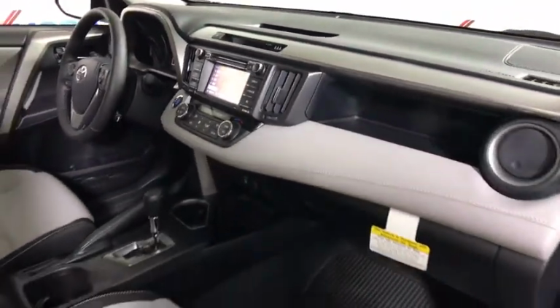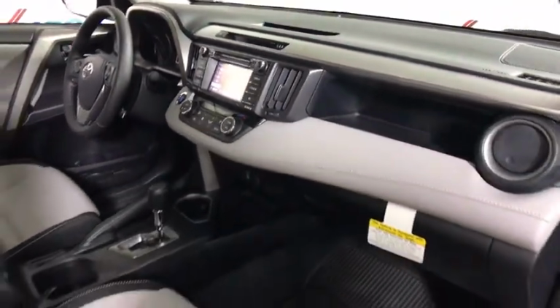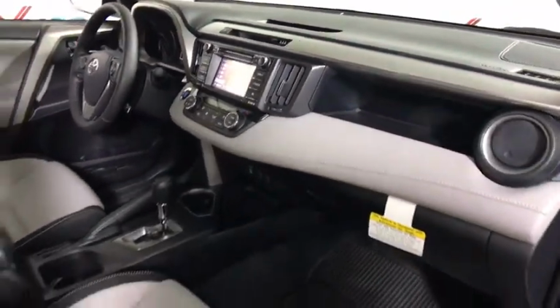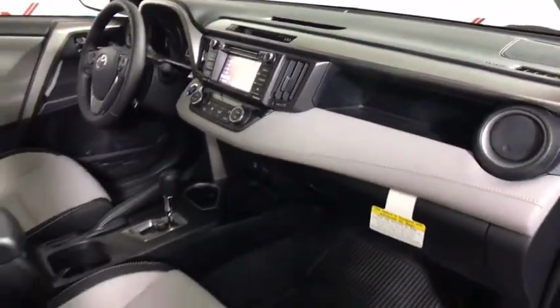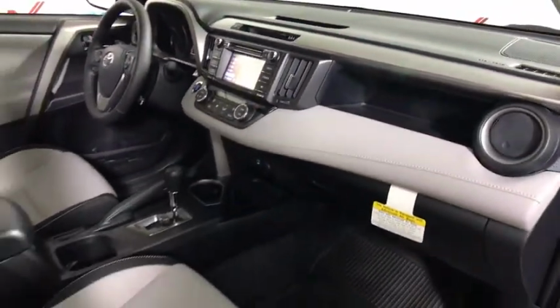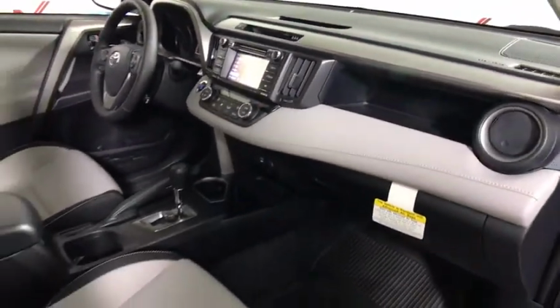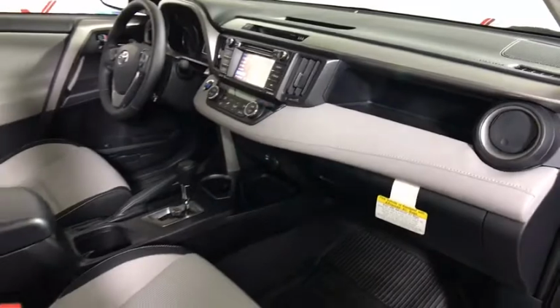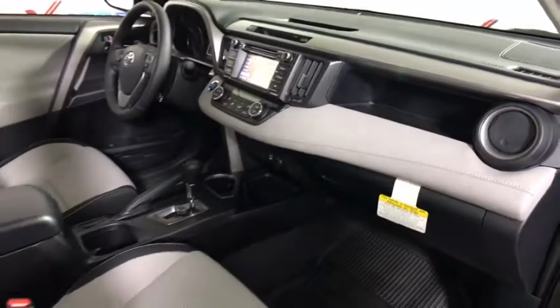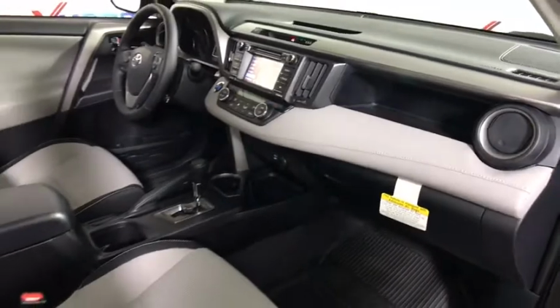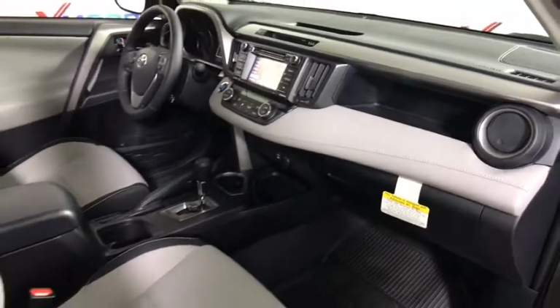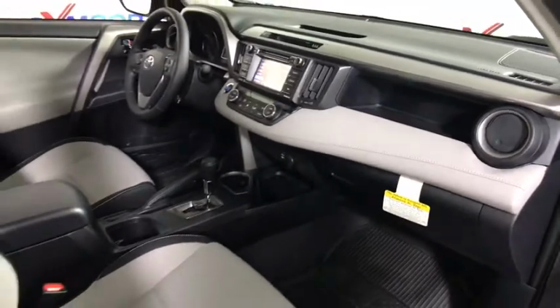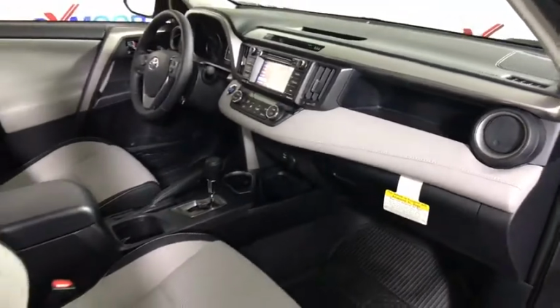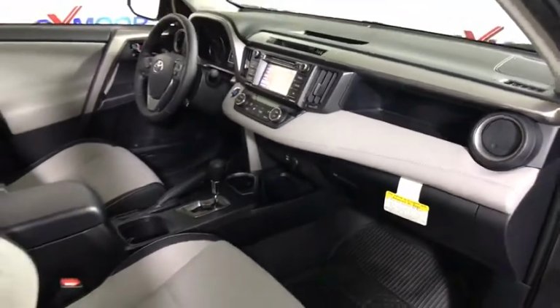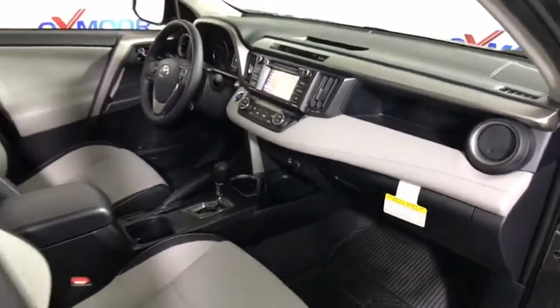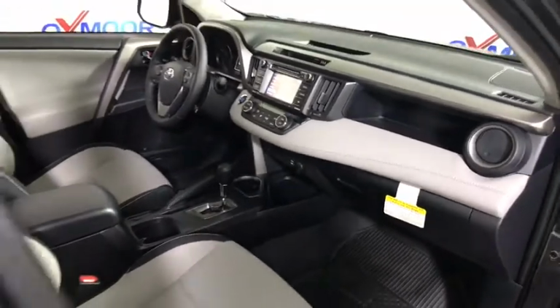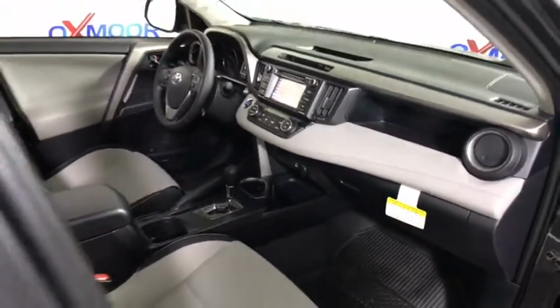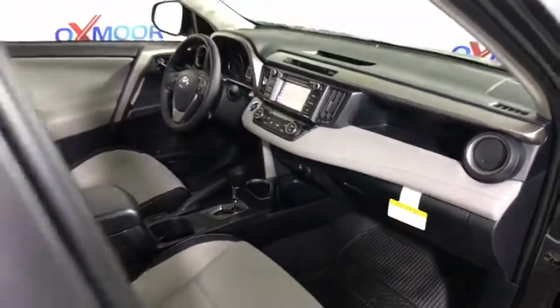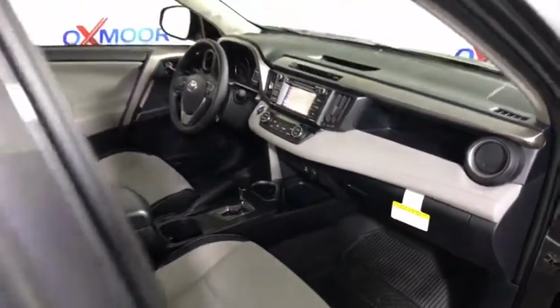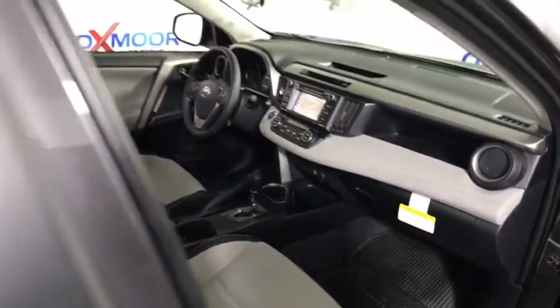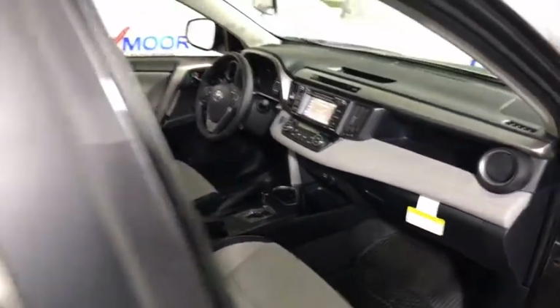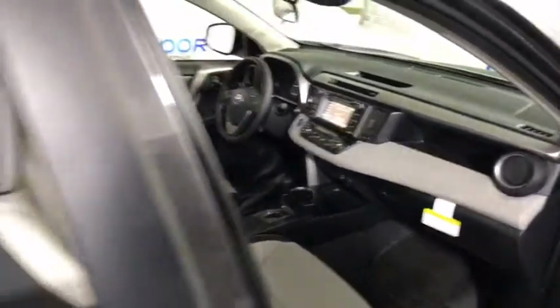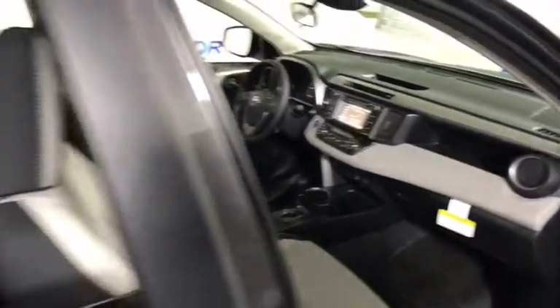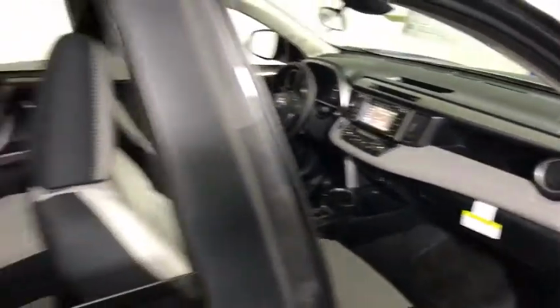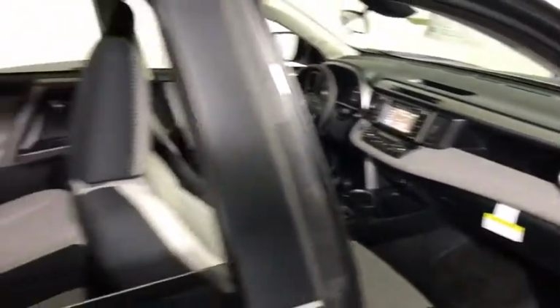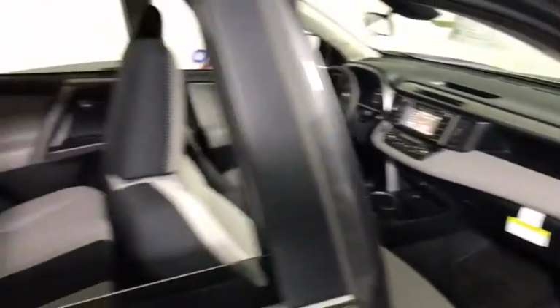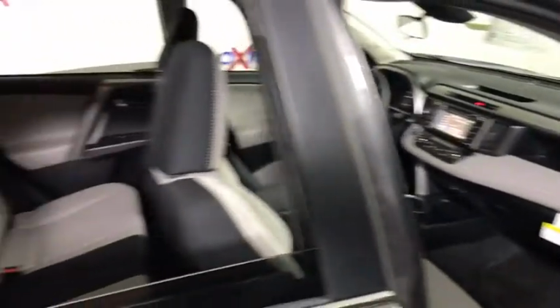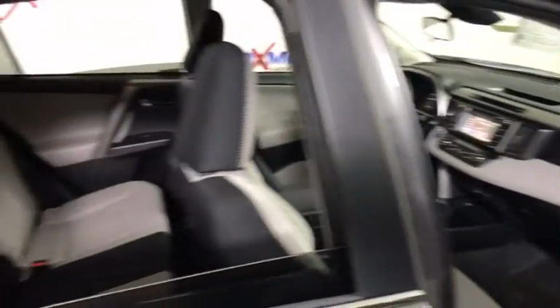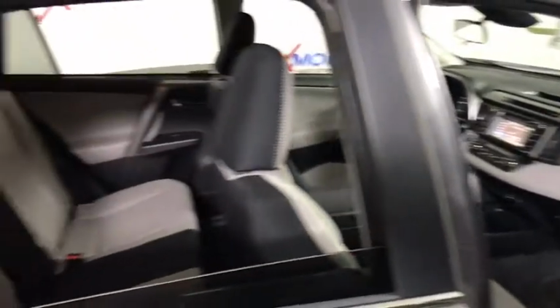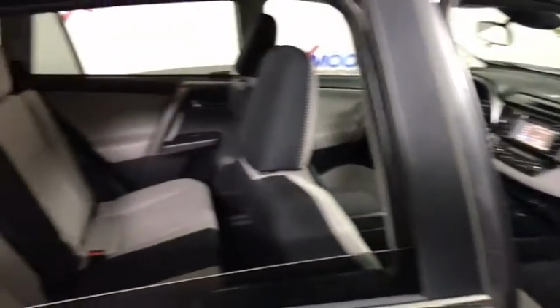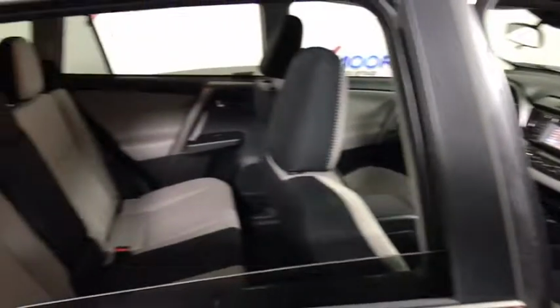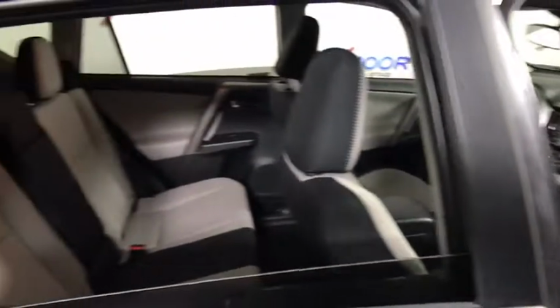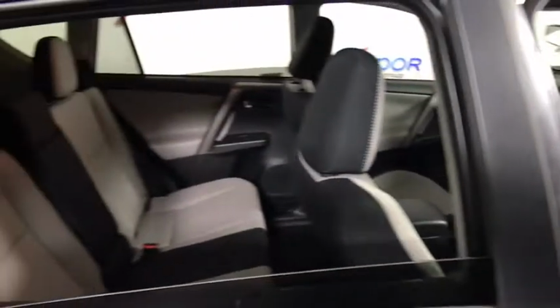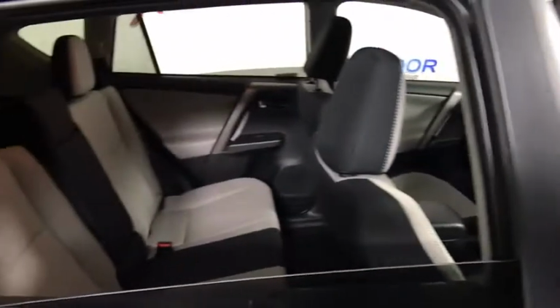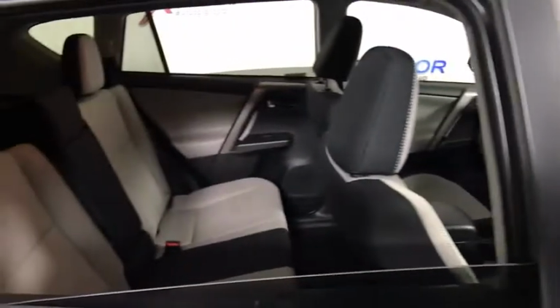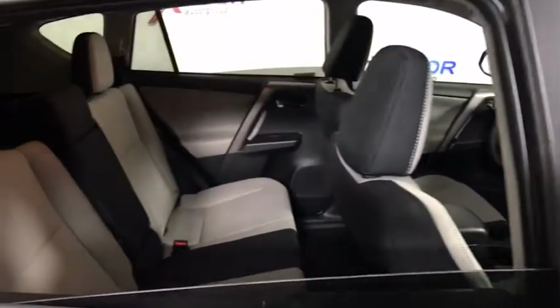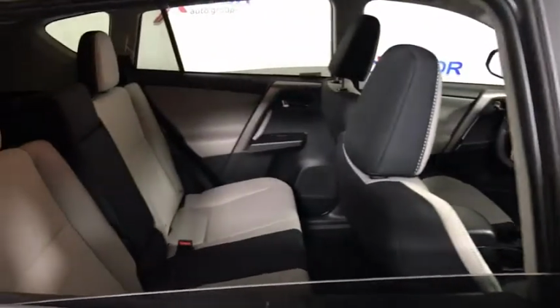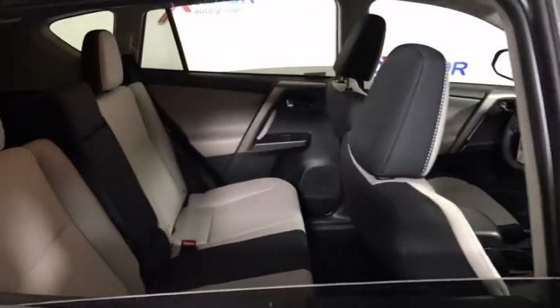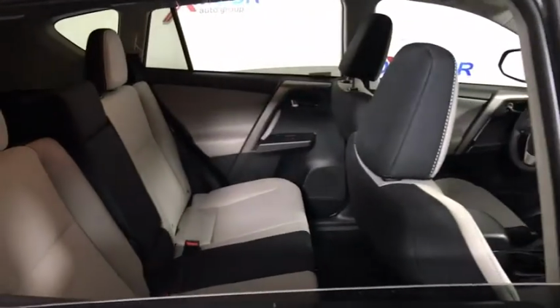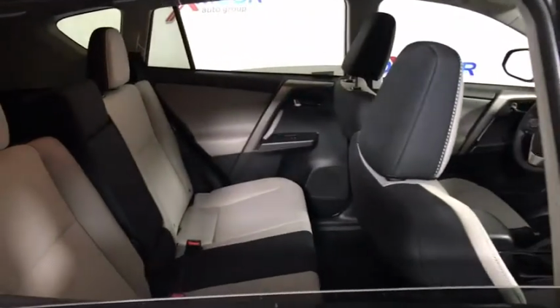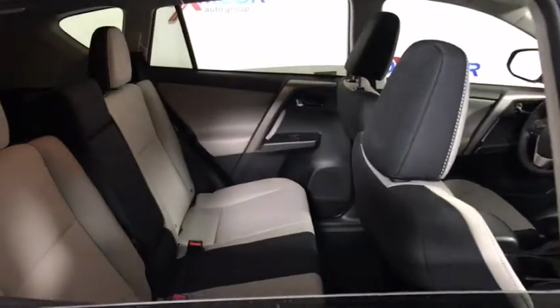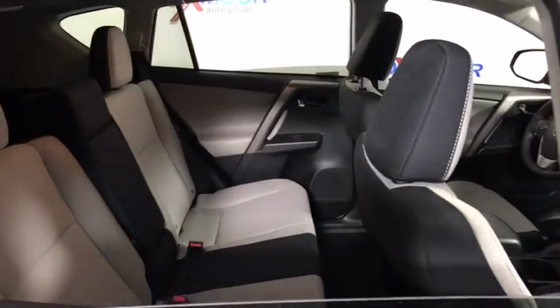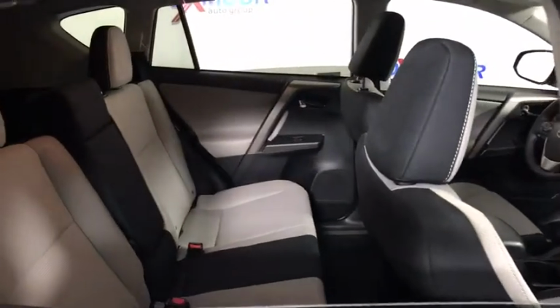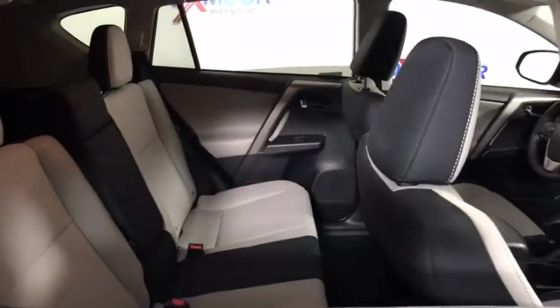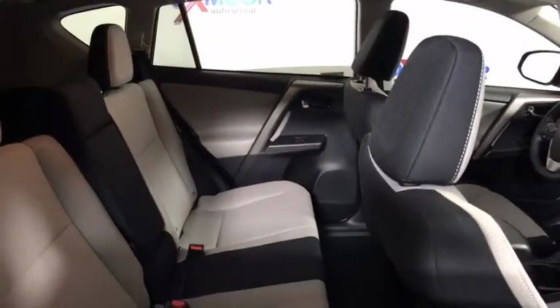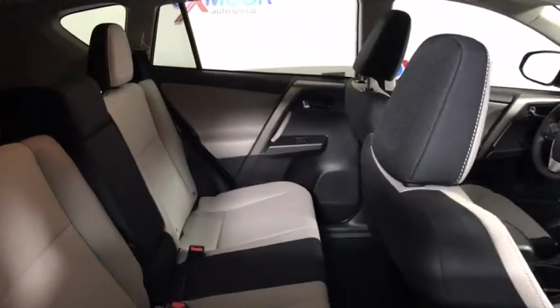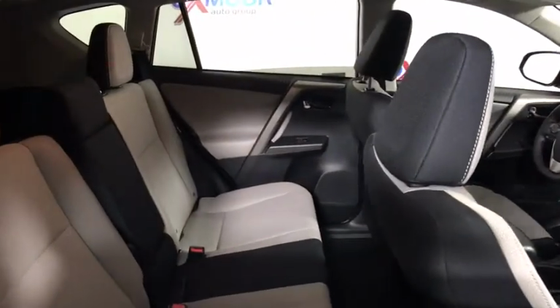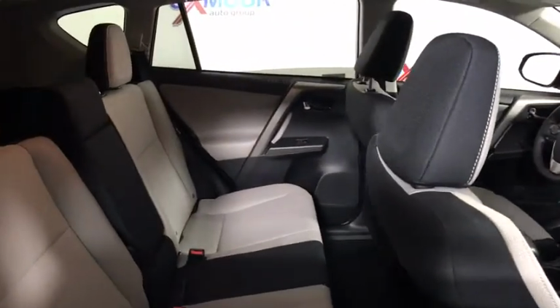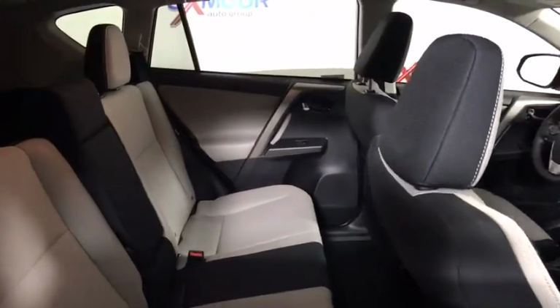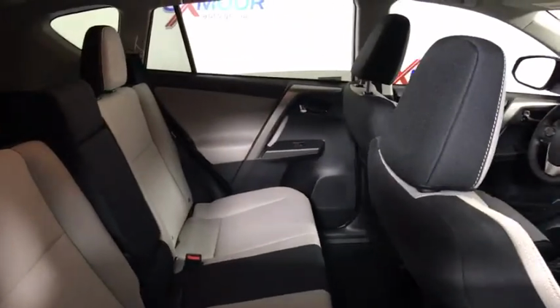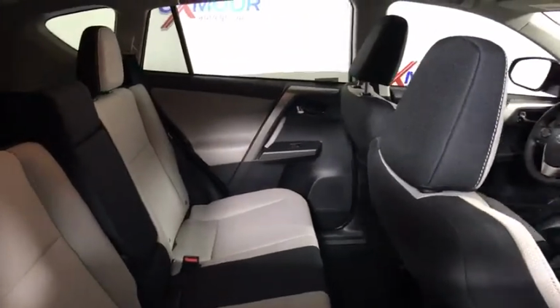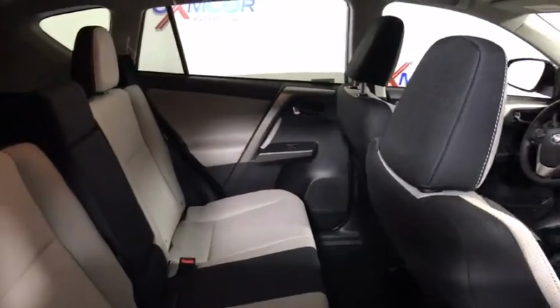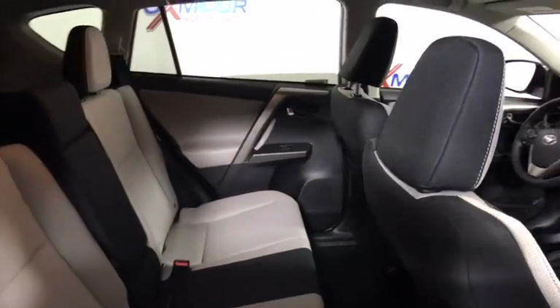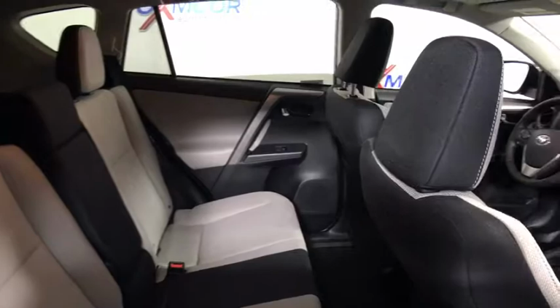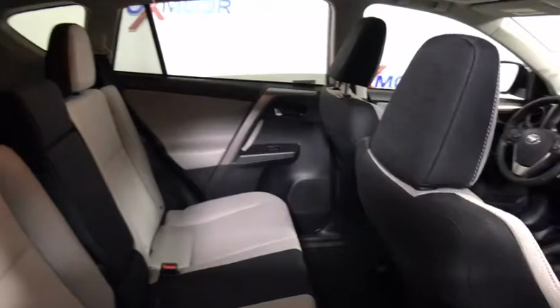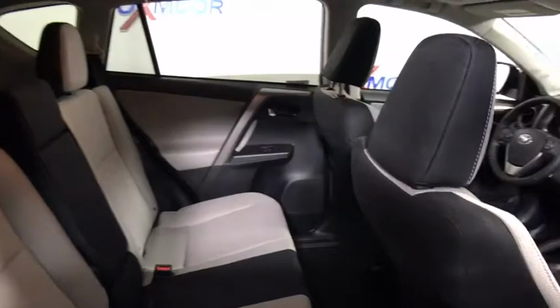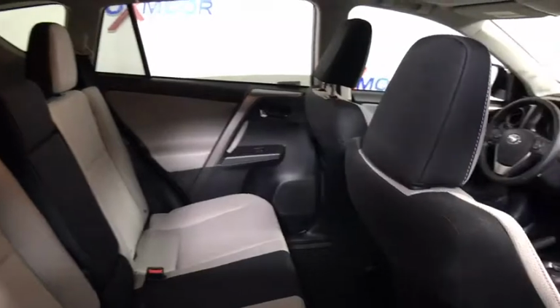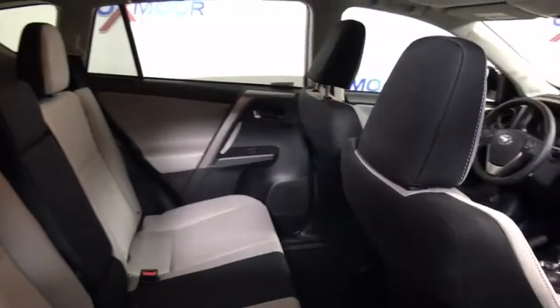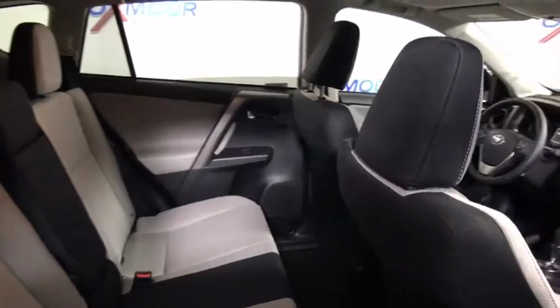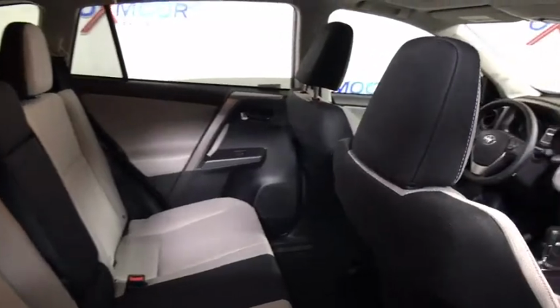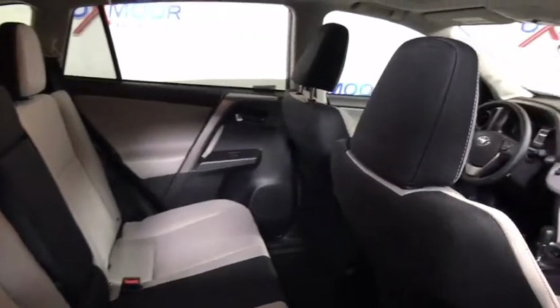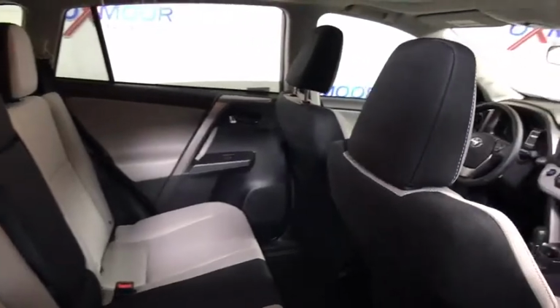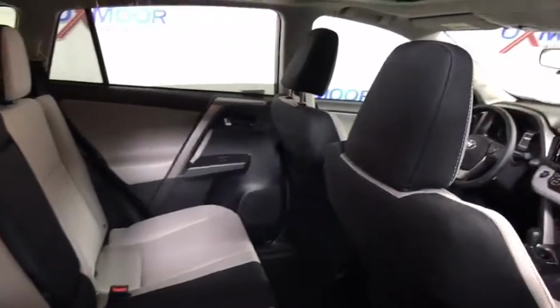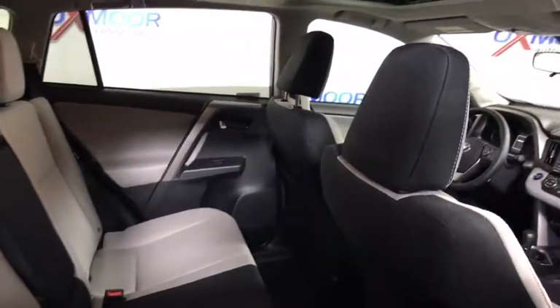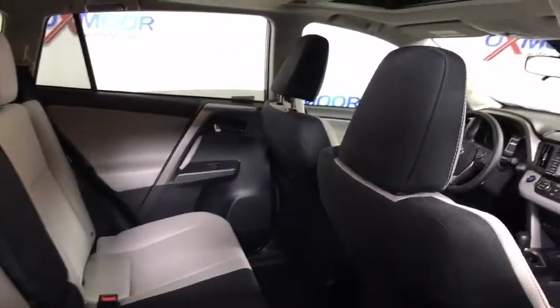Power windows, brake assist, remote keyless entry, power moonroof, panic alarm, tachometer, overhead console.